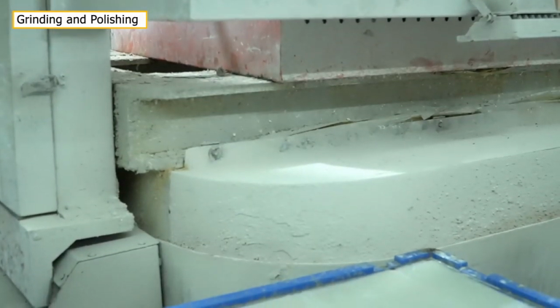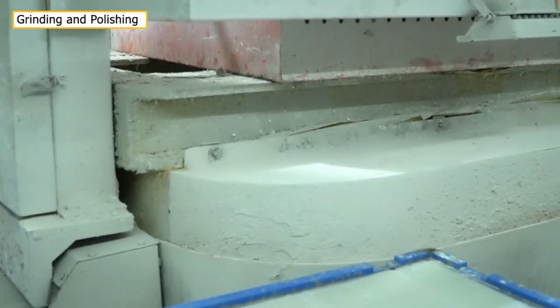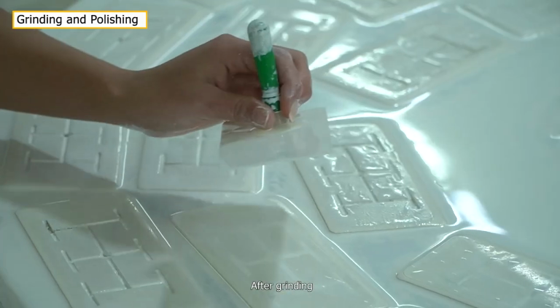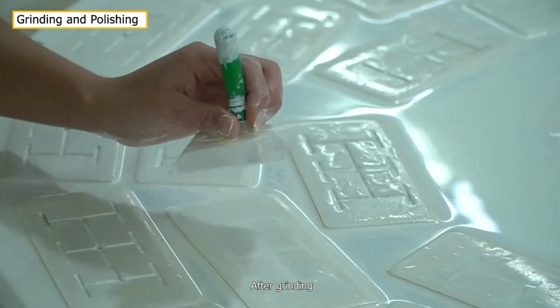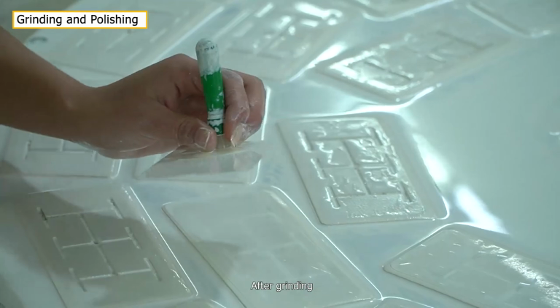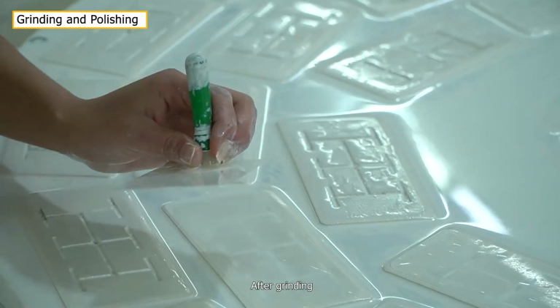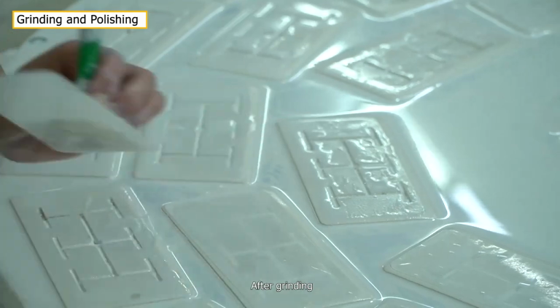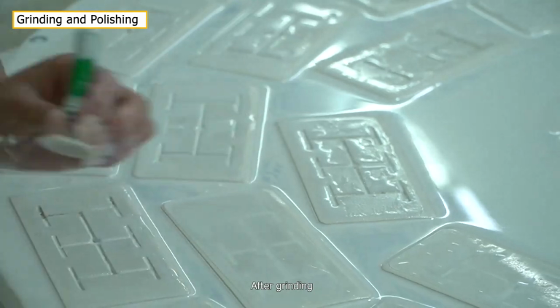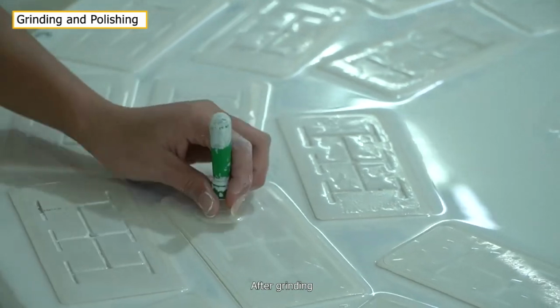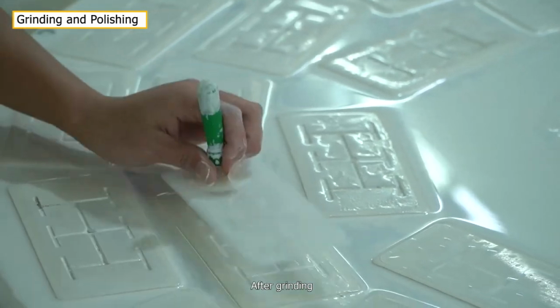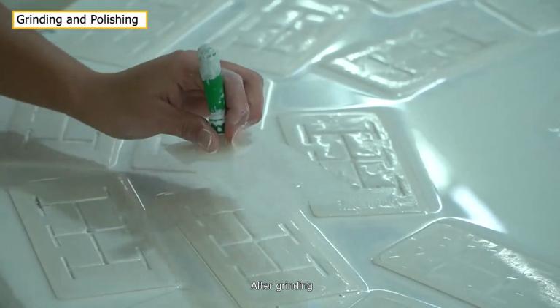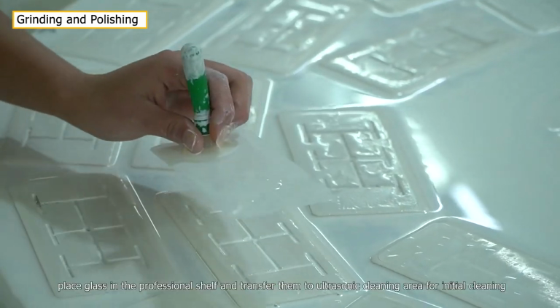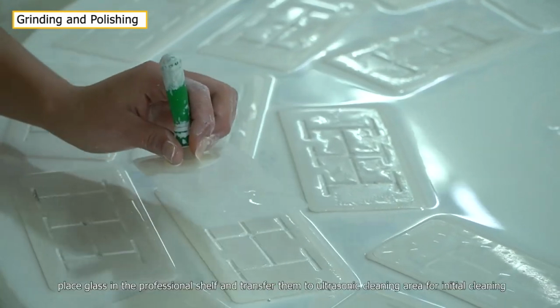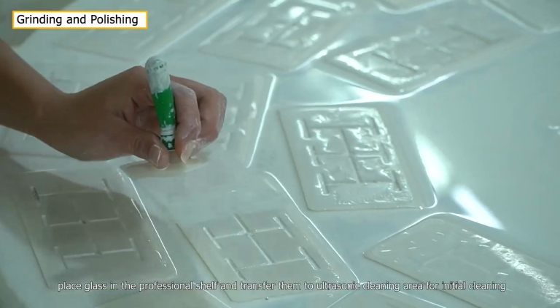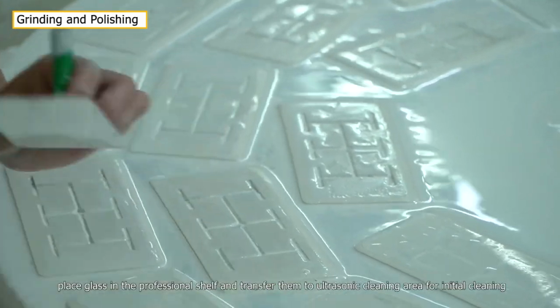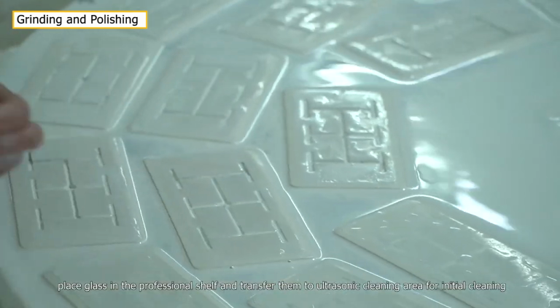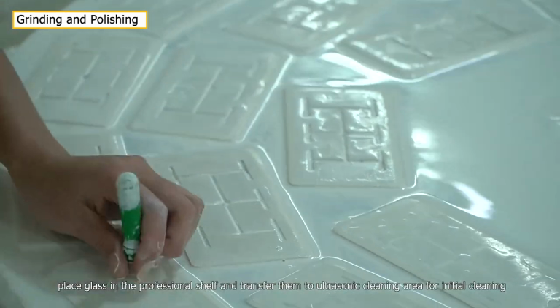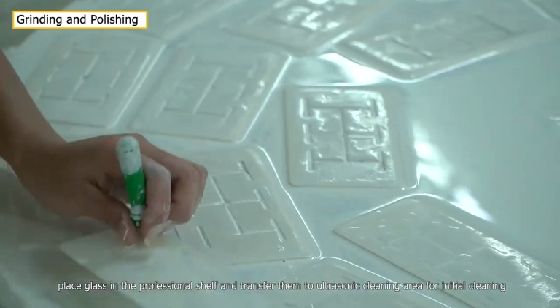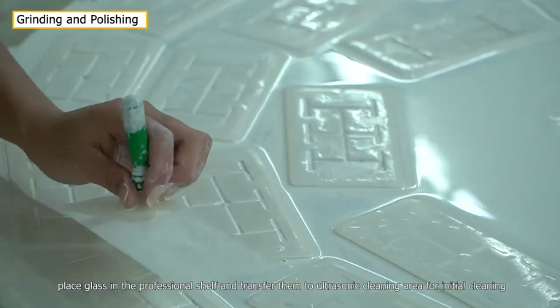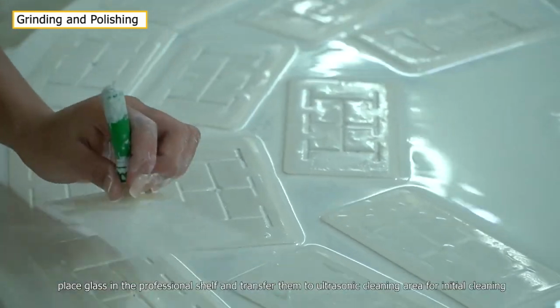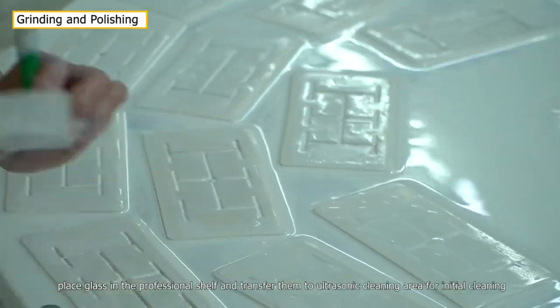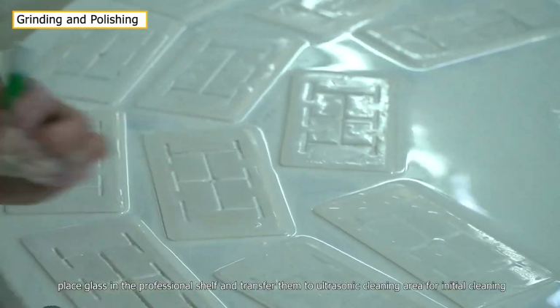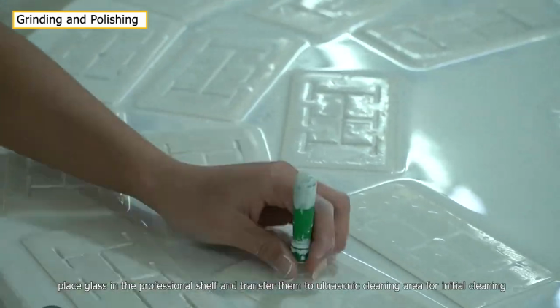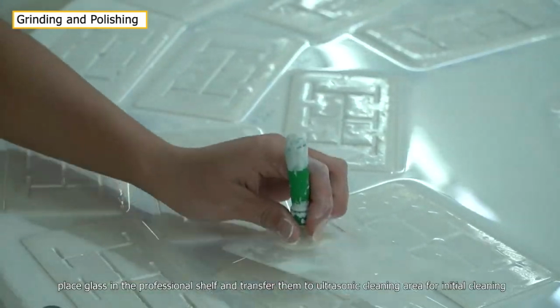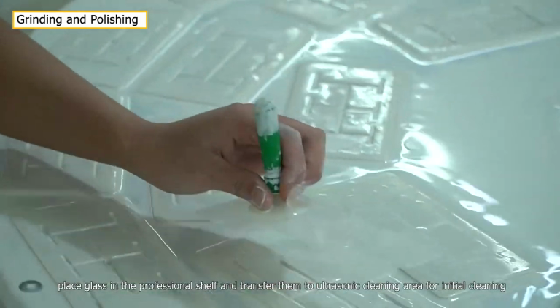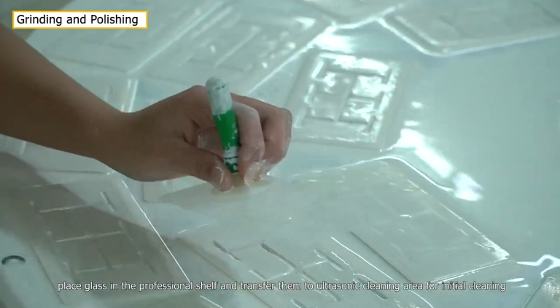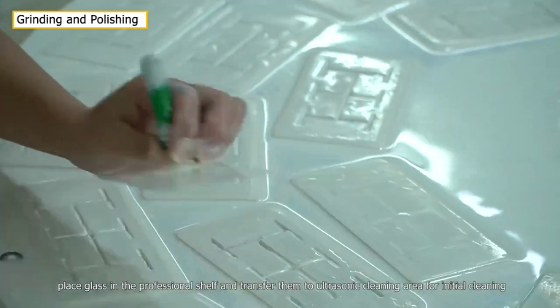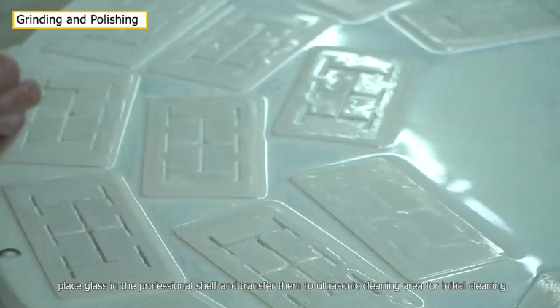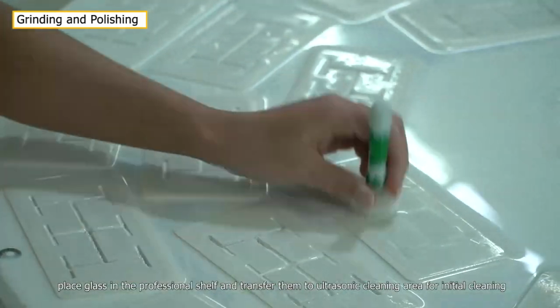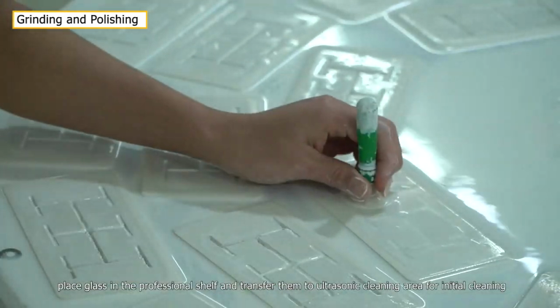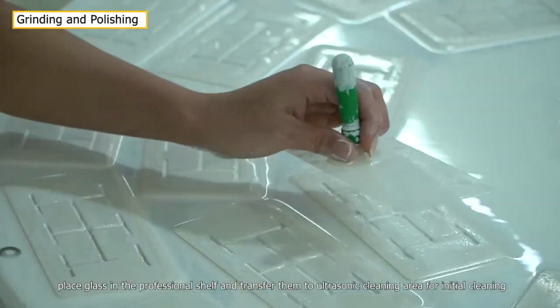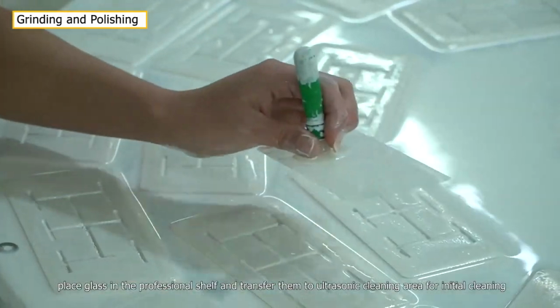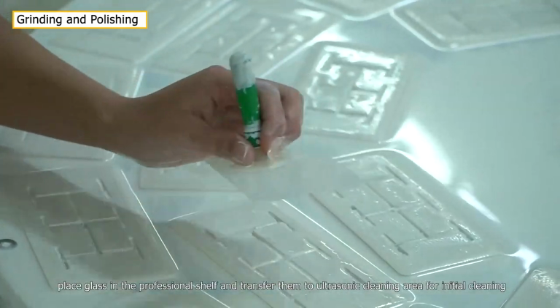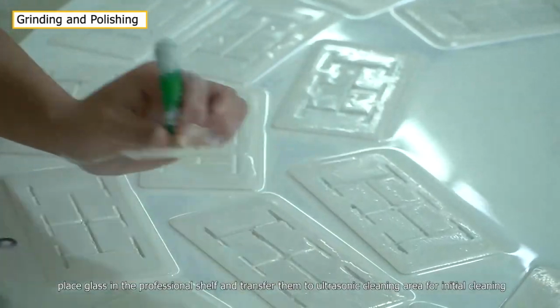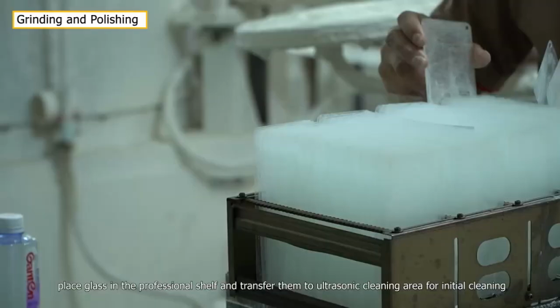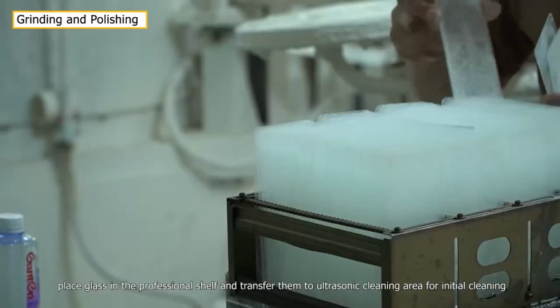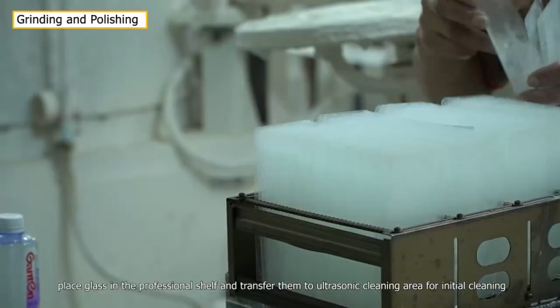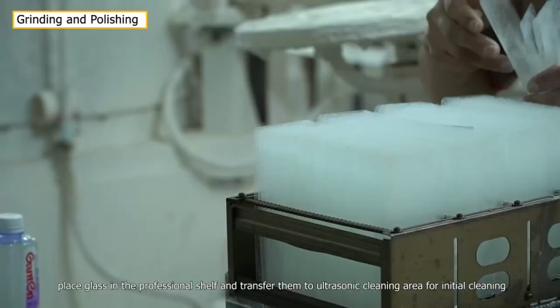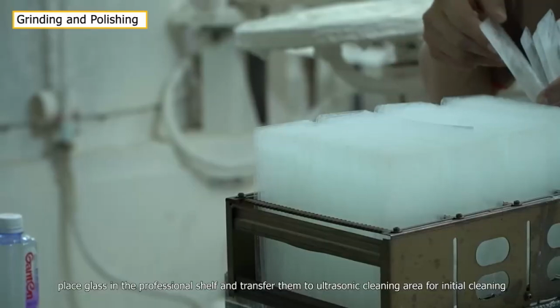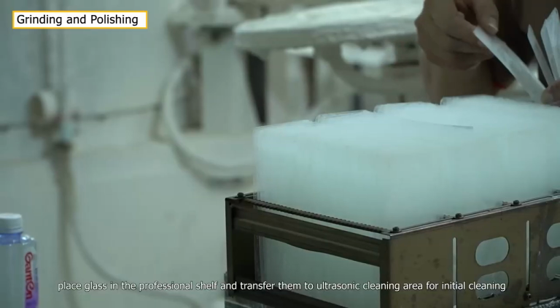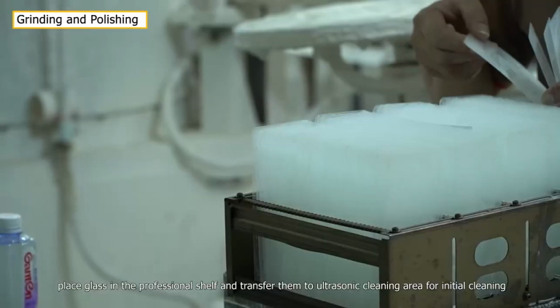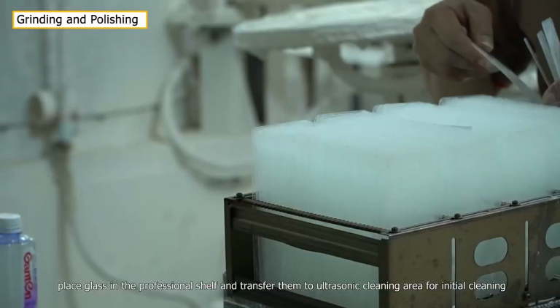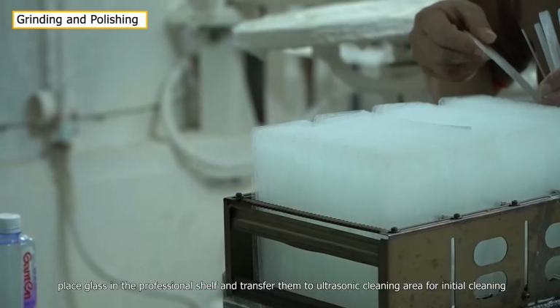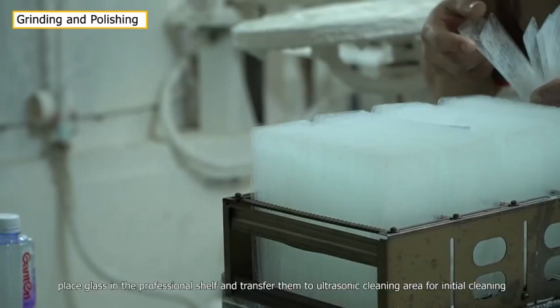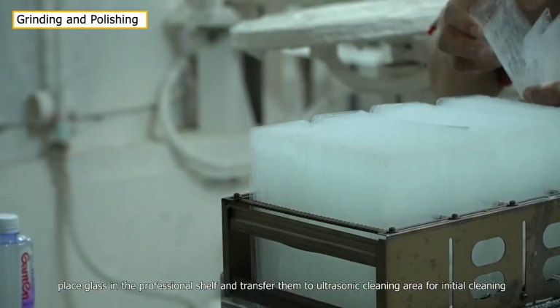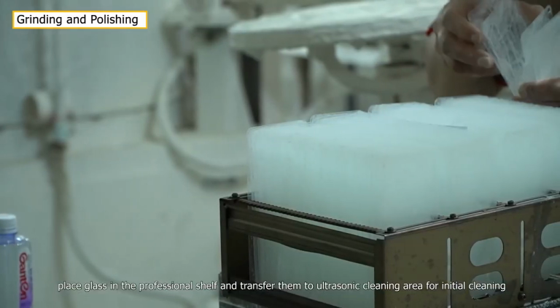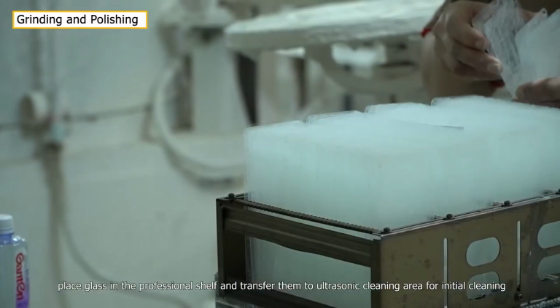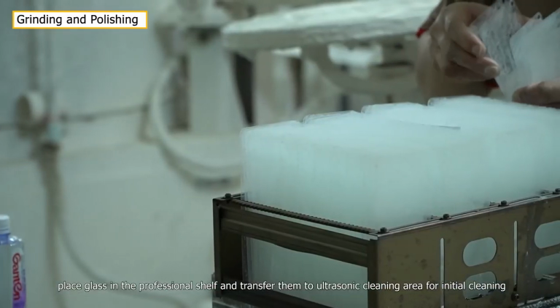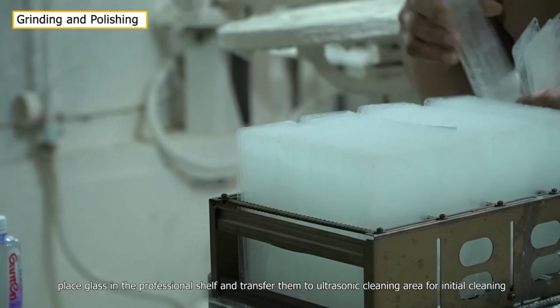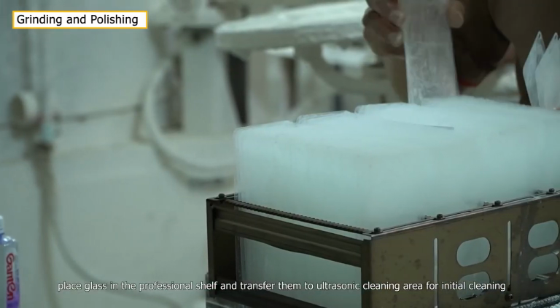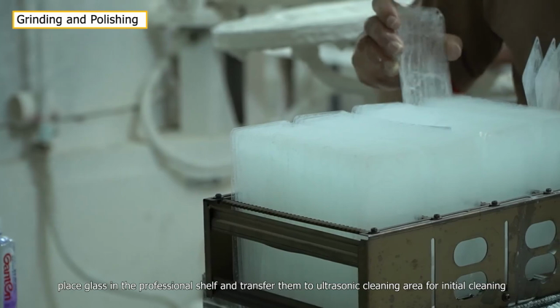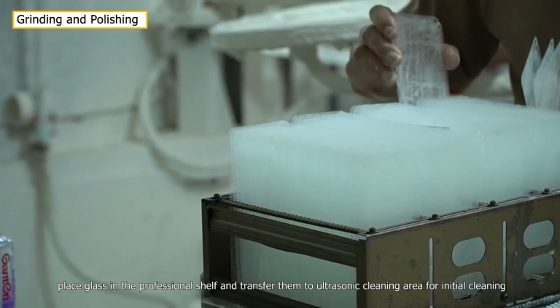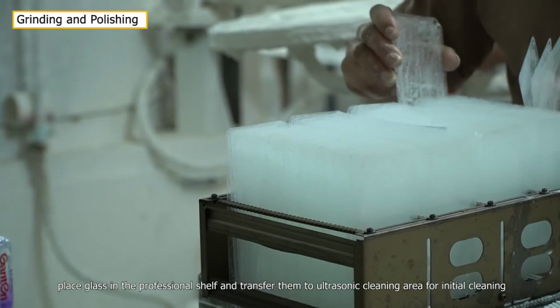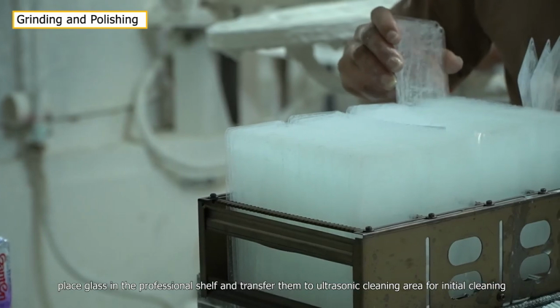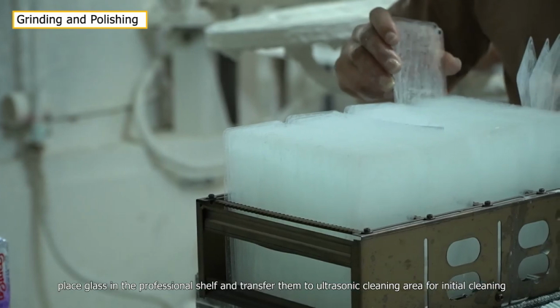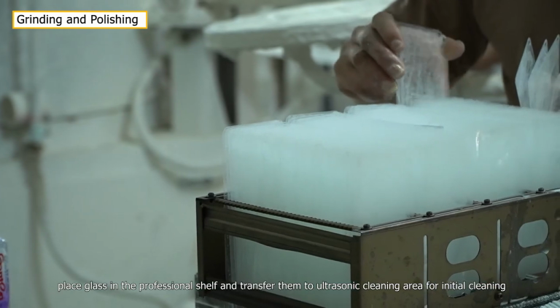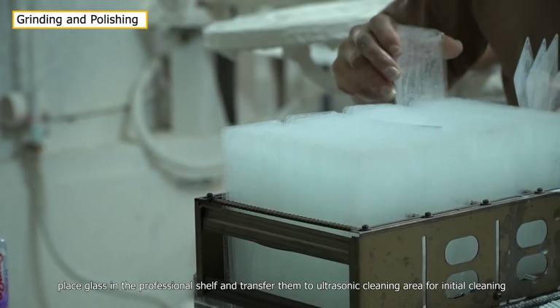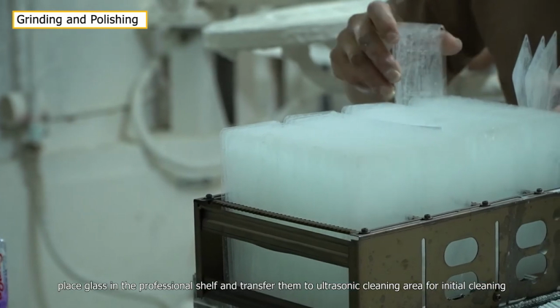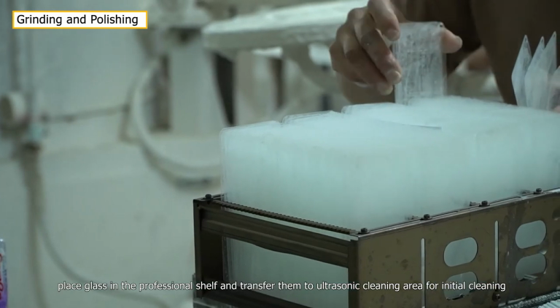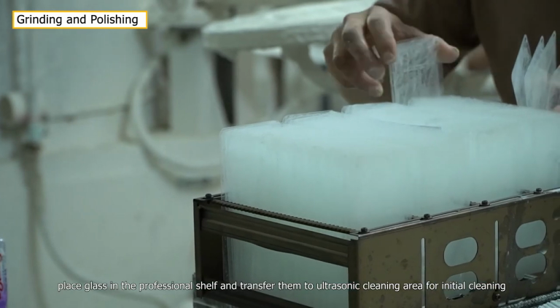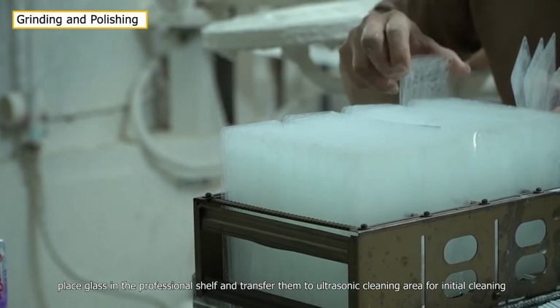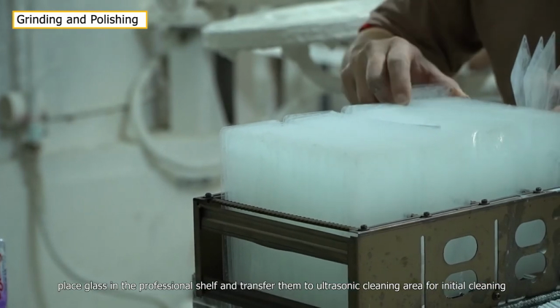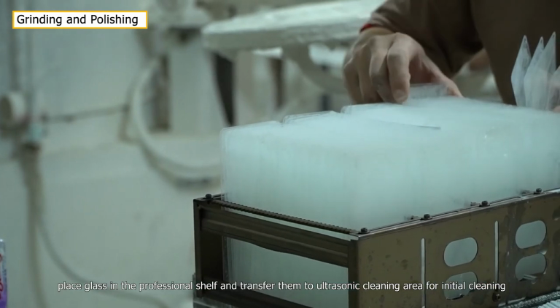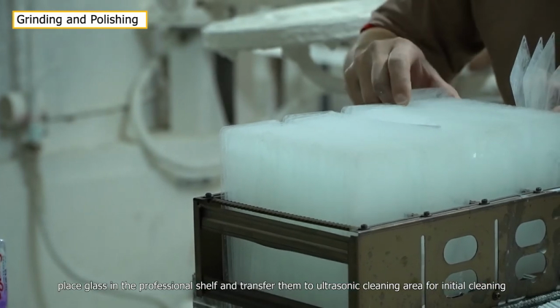After grinding, place glass in the professional shelf and transfer them to the ultrasonic cleaning area for initial cleaning.